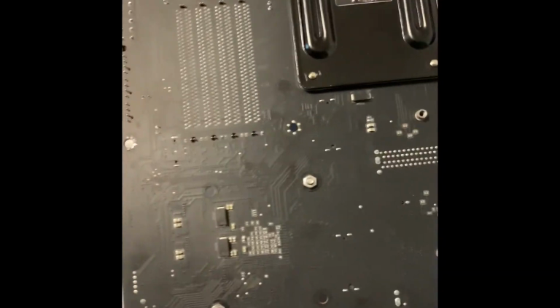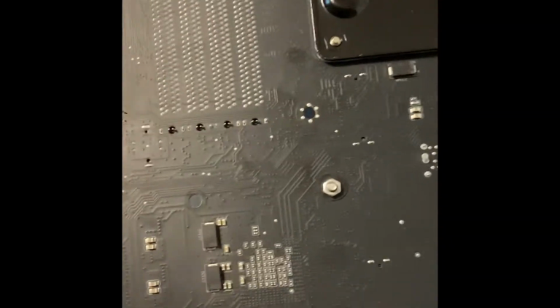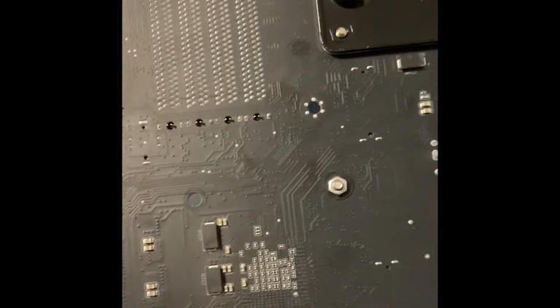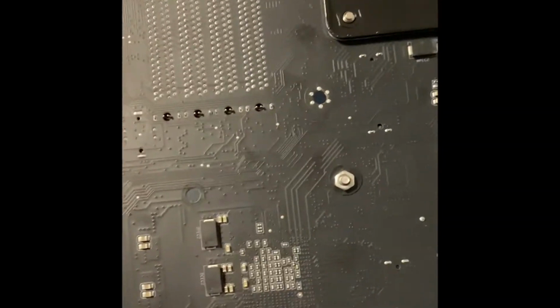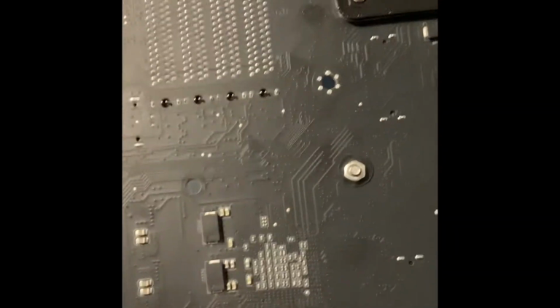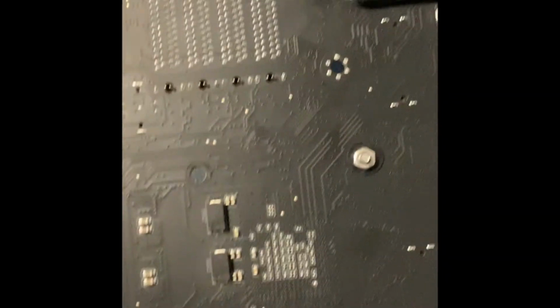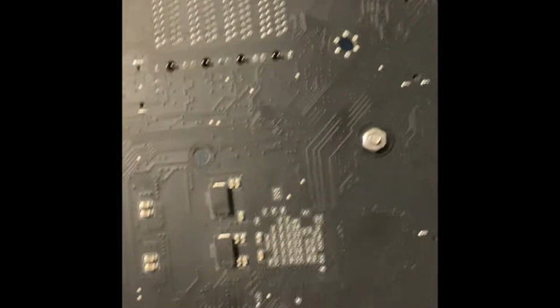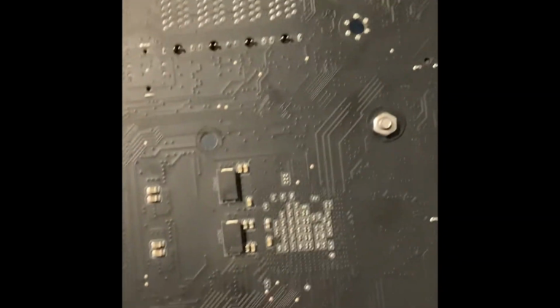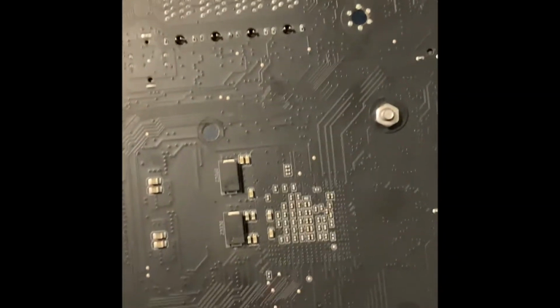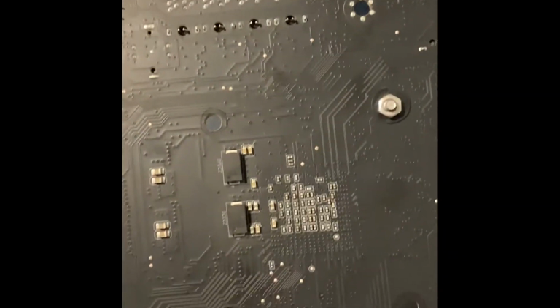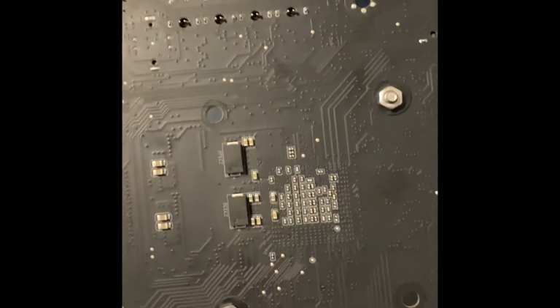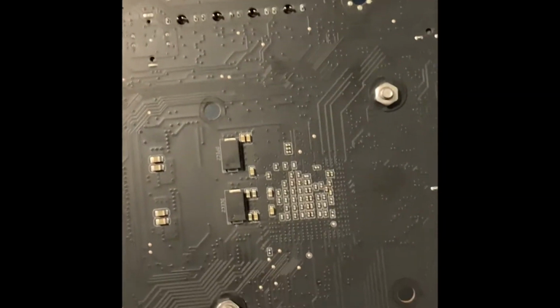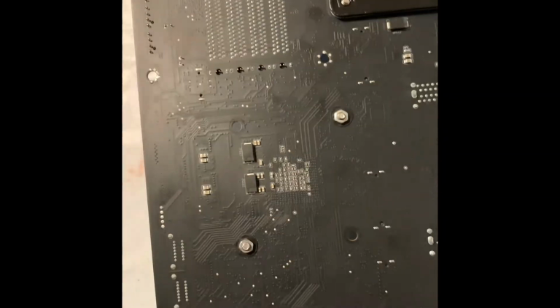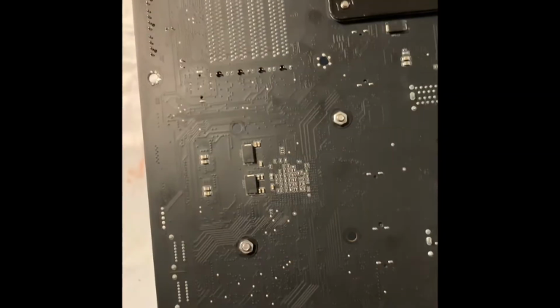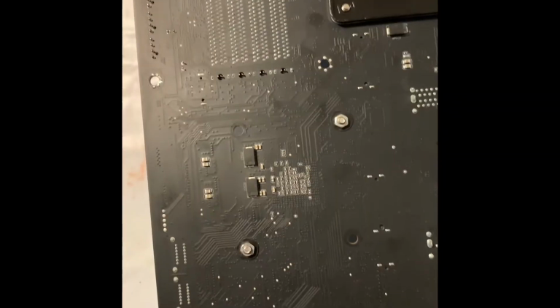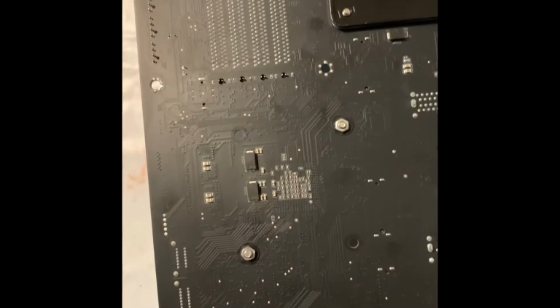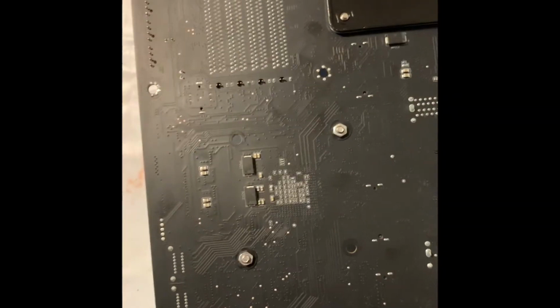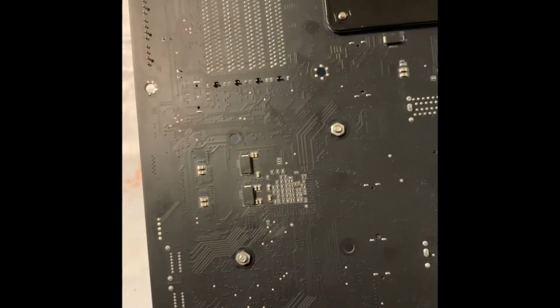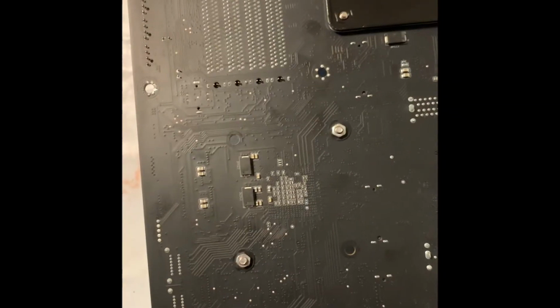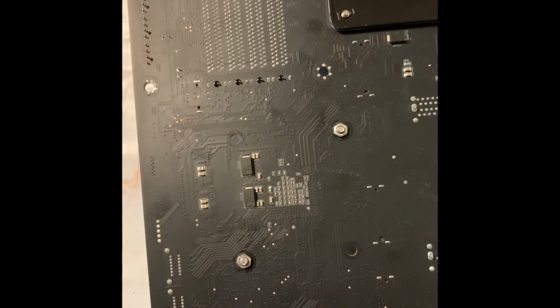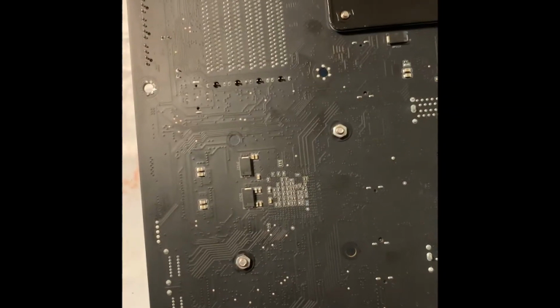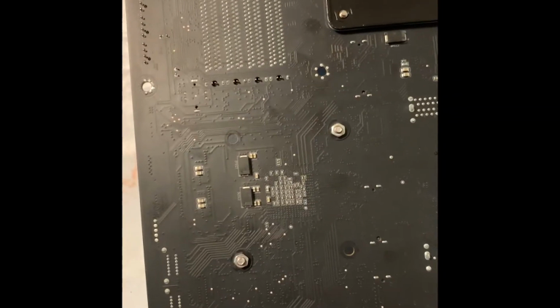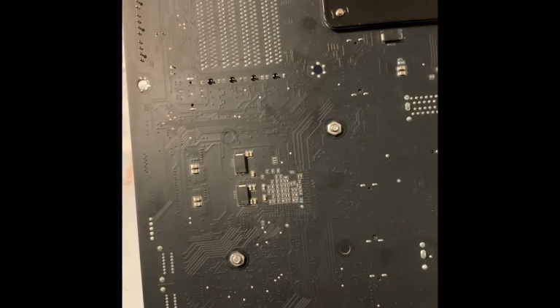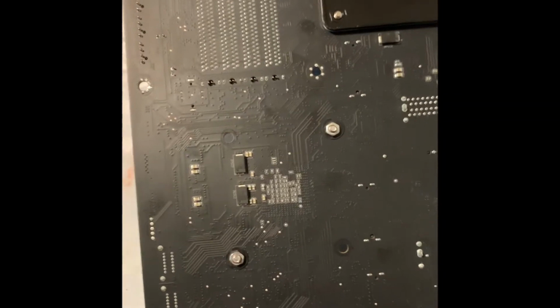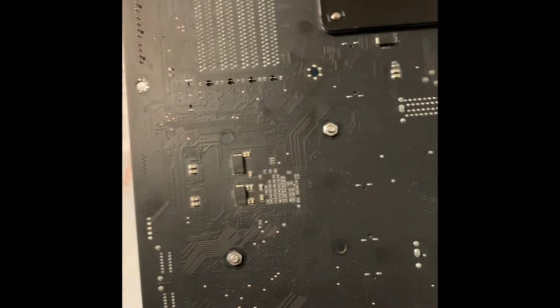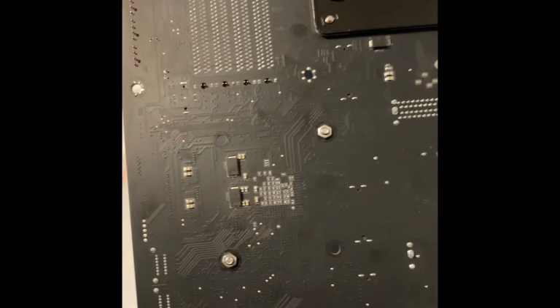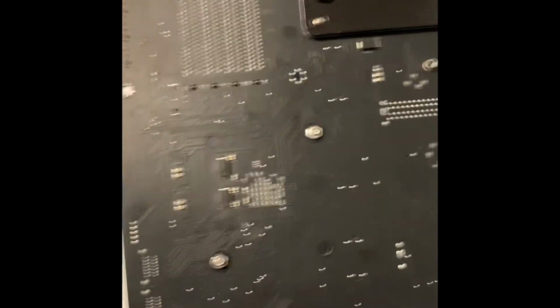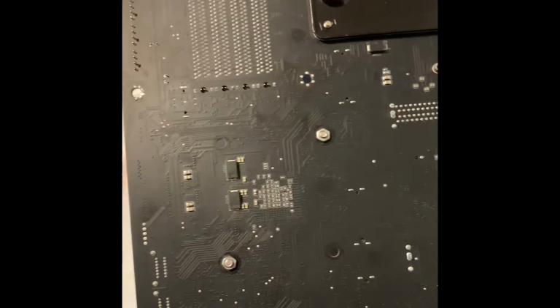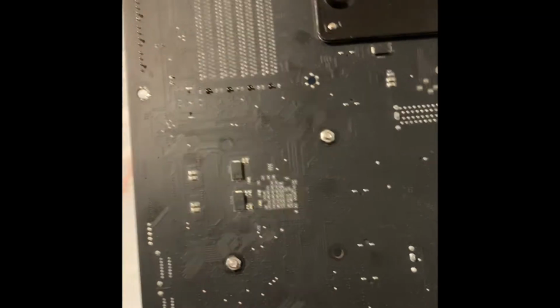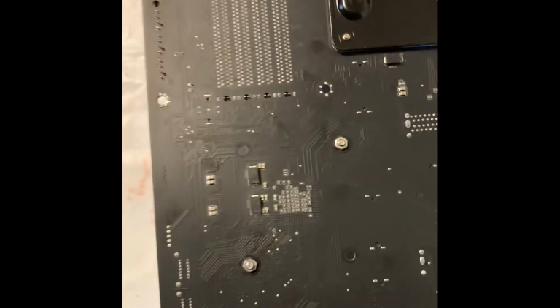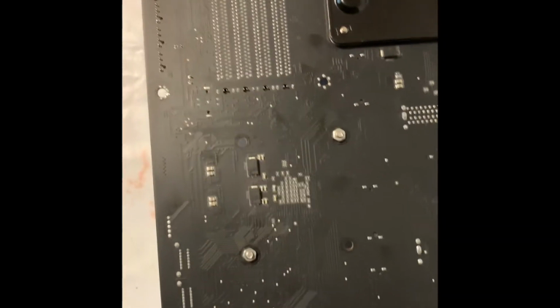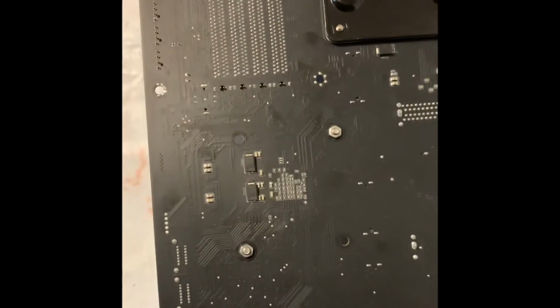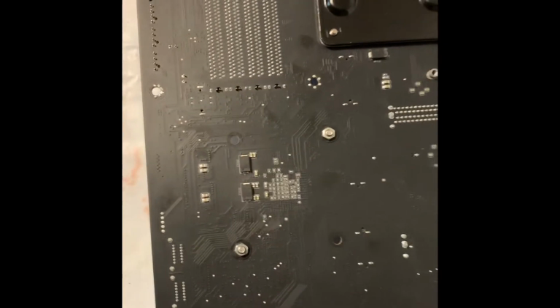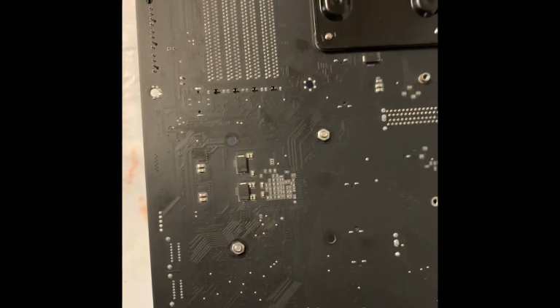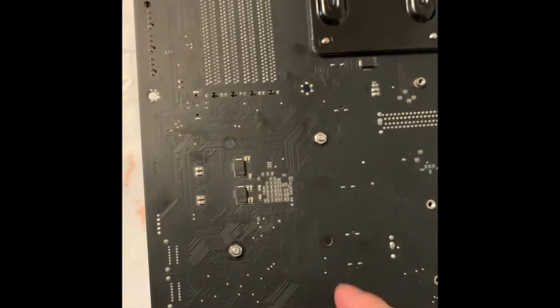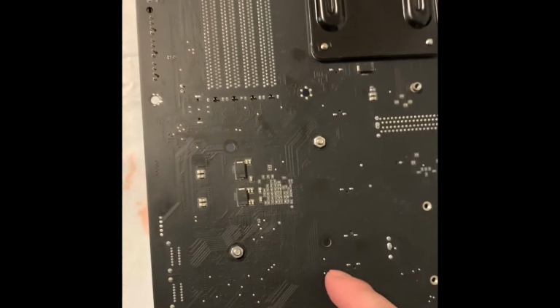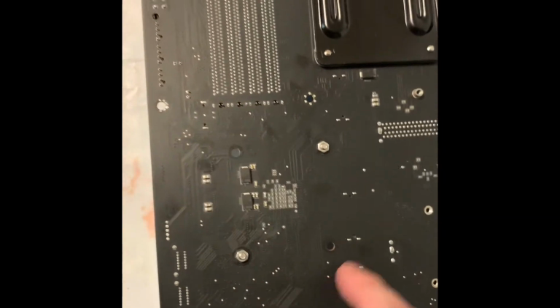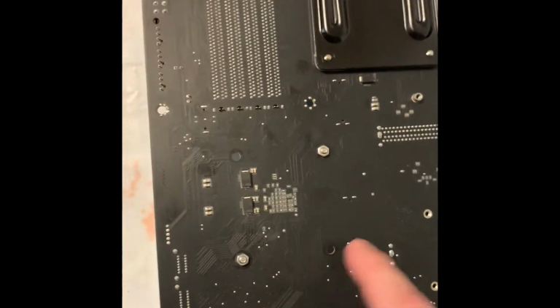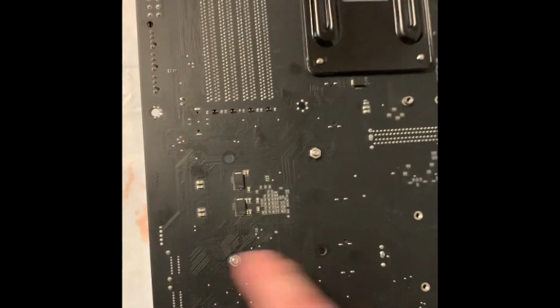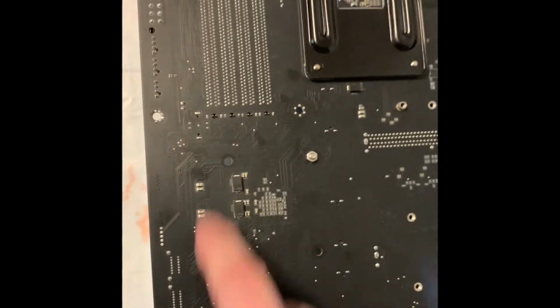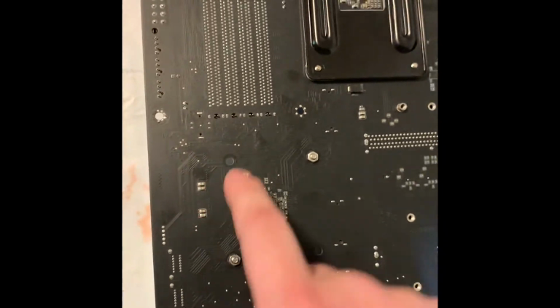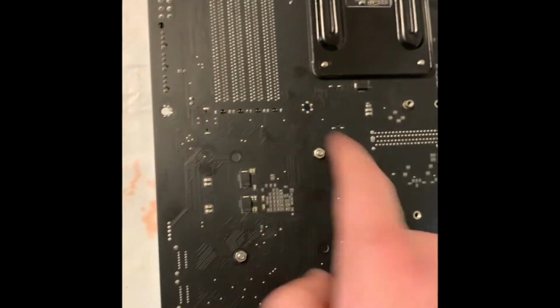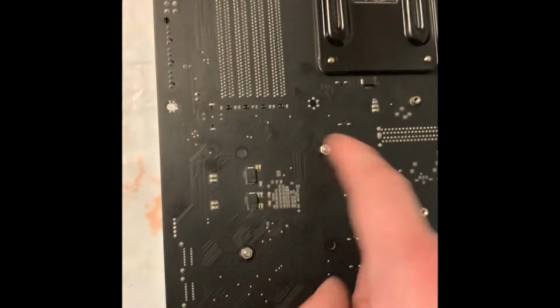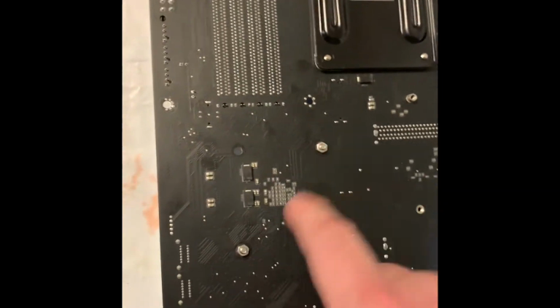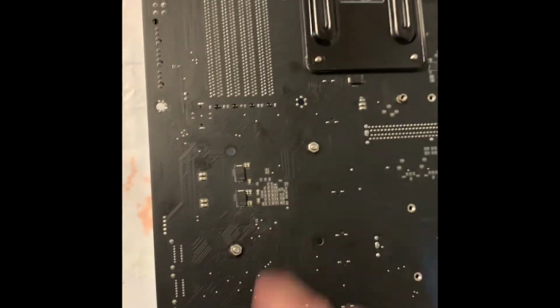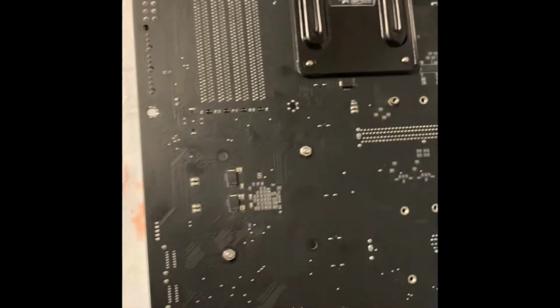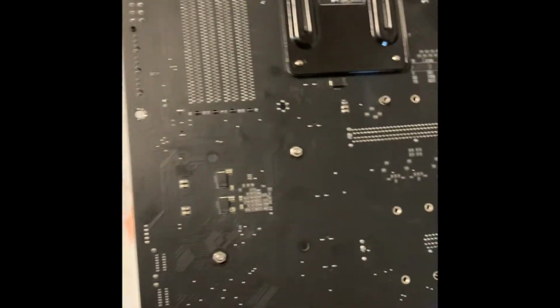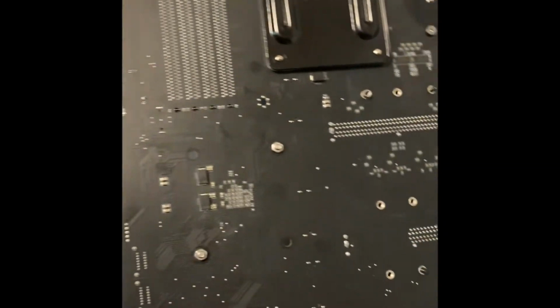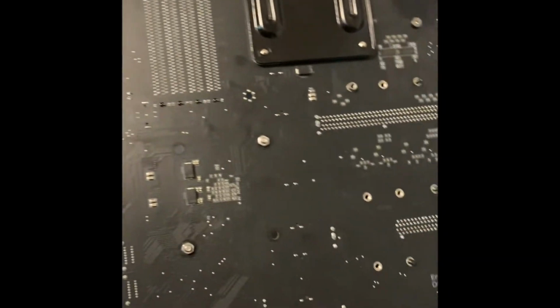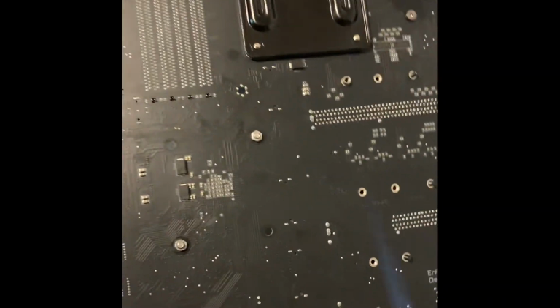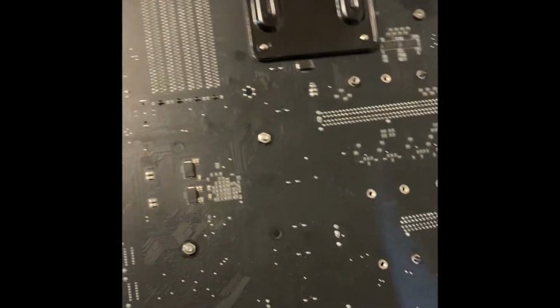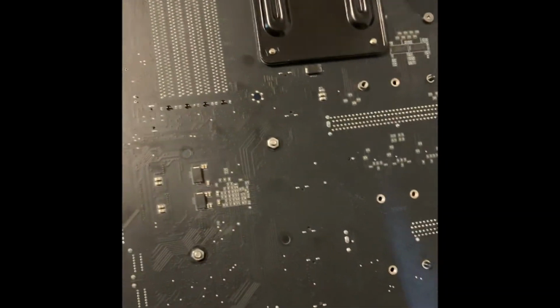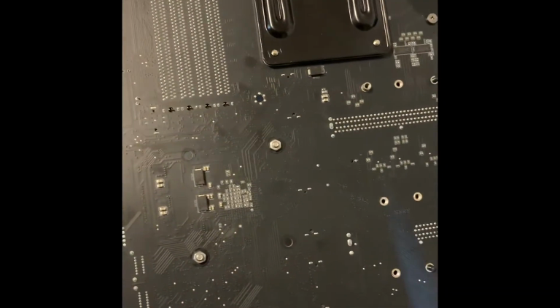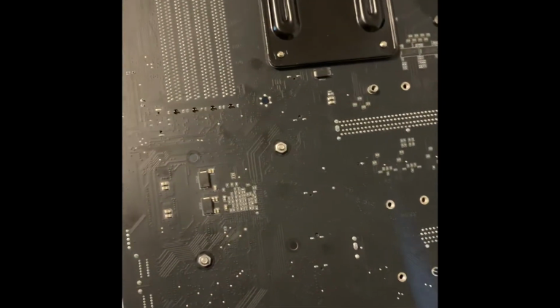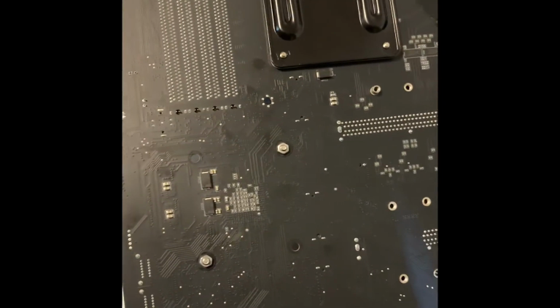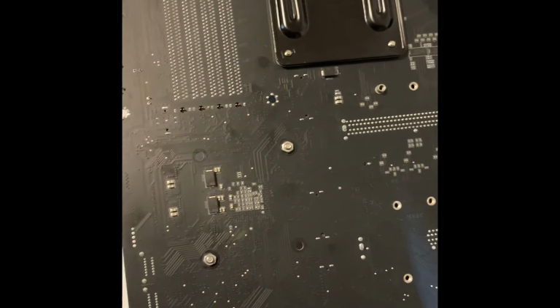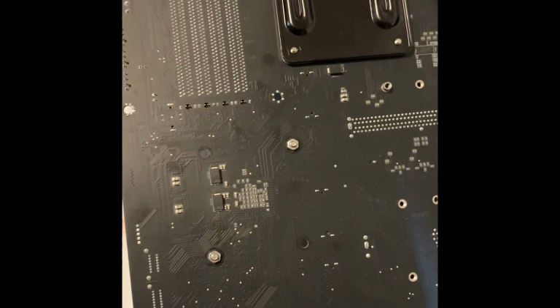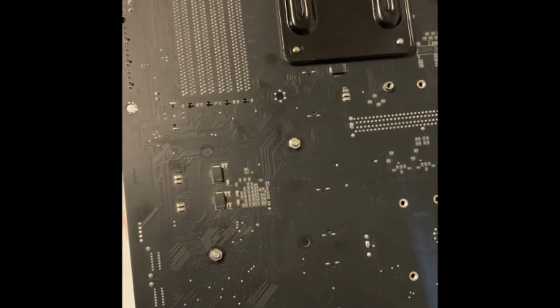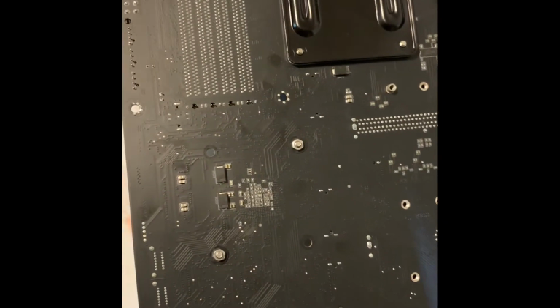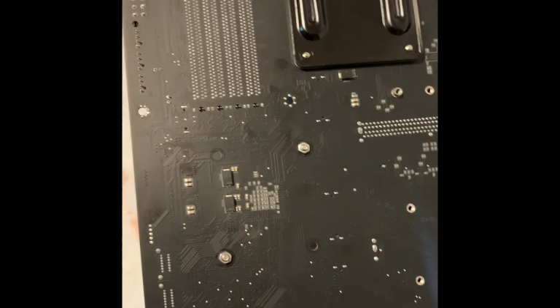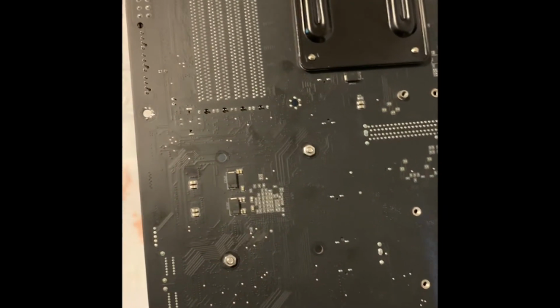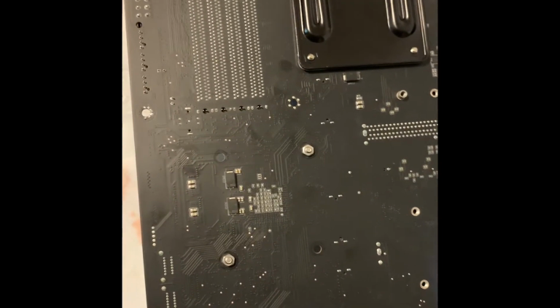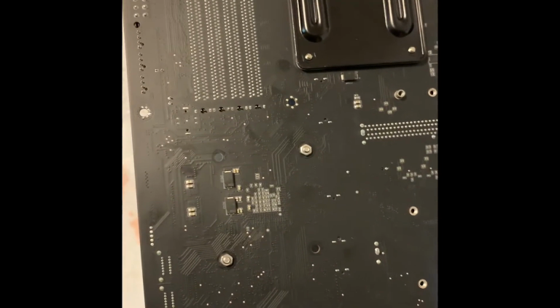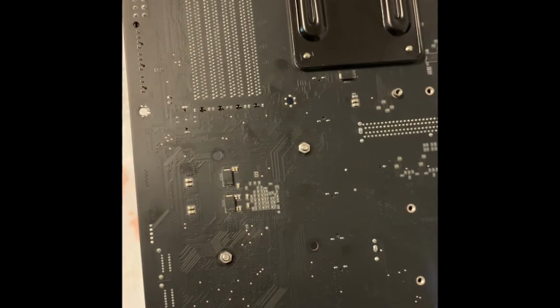I already have the Heat Killer chipset block installed, but yours should have four screws right there. You need to take those out.